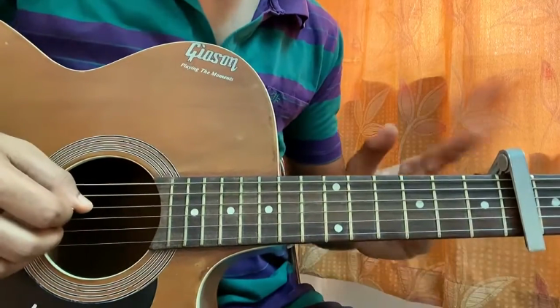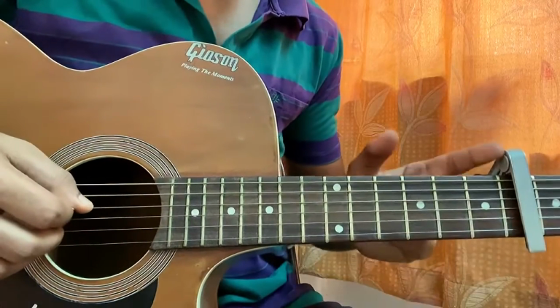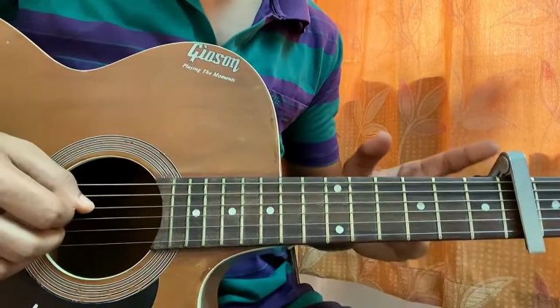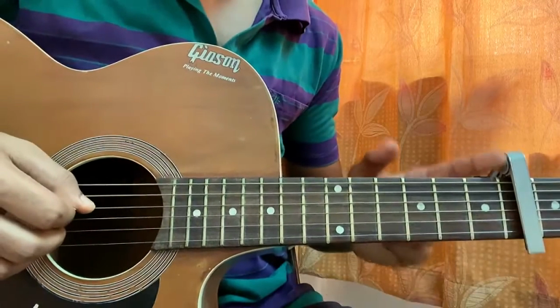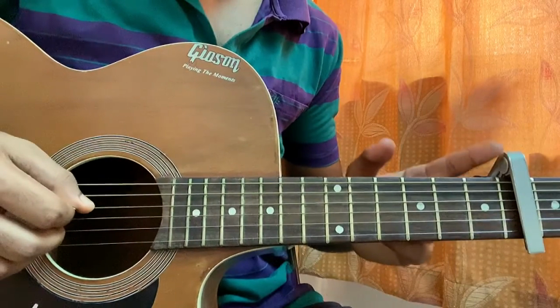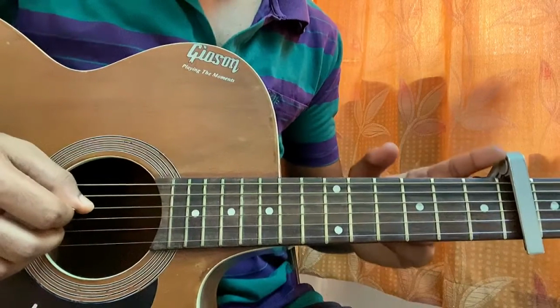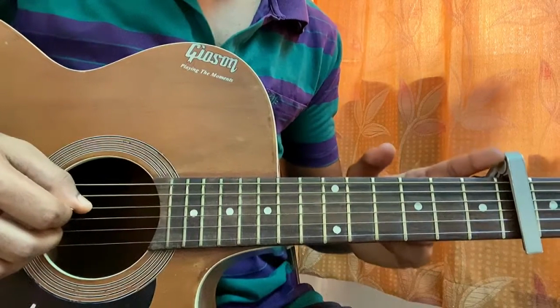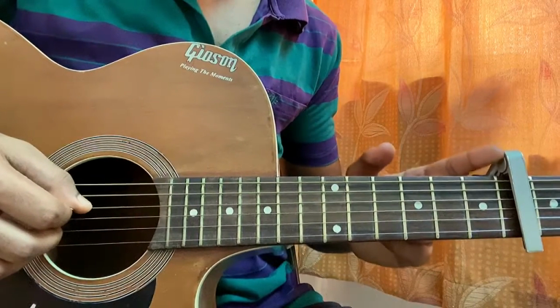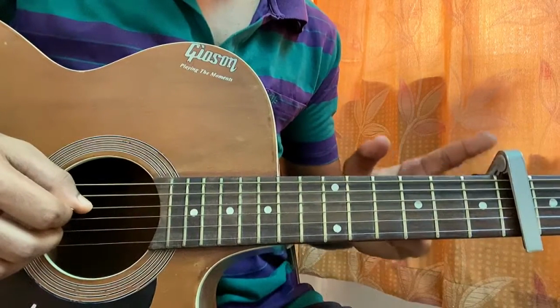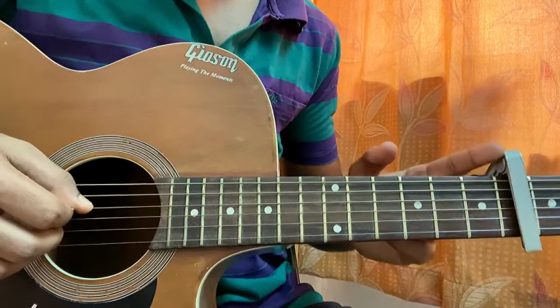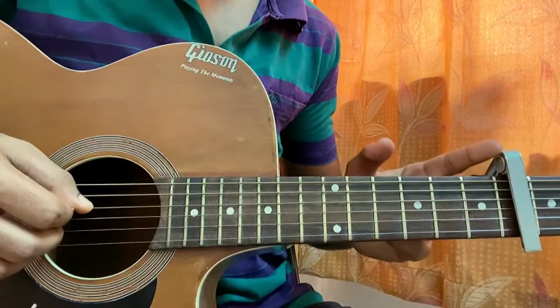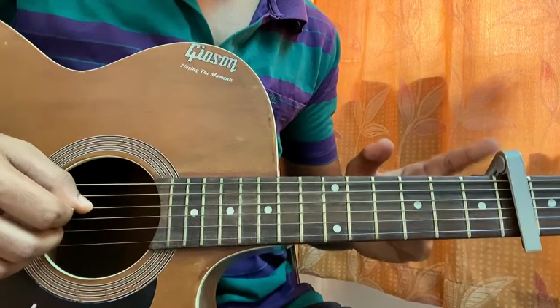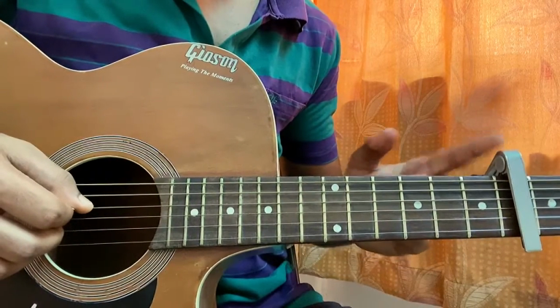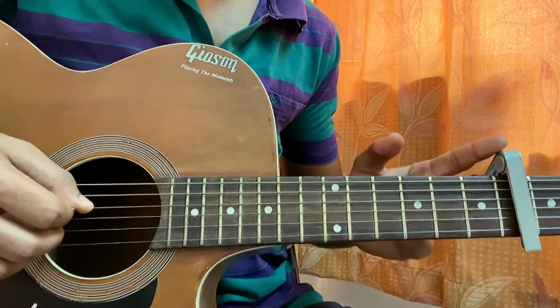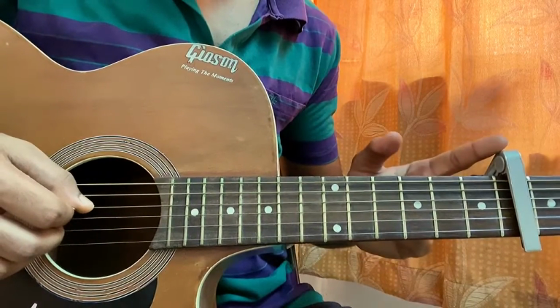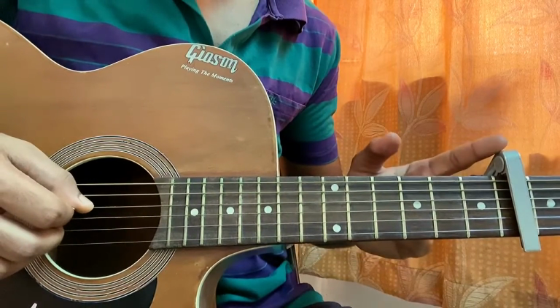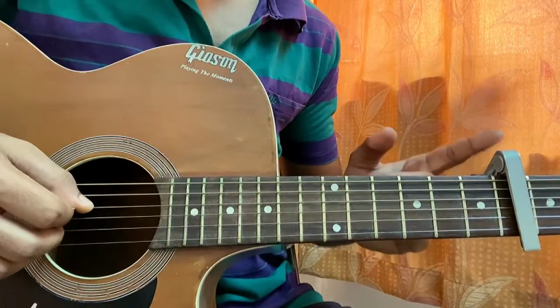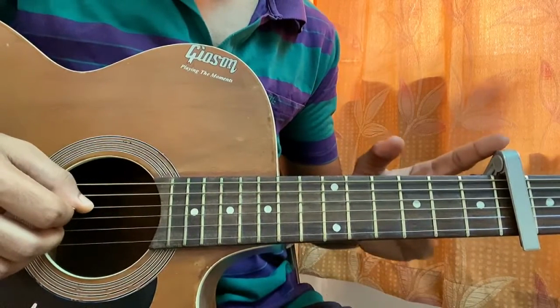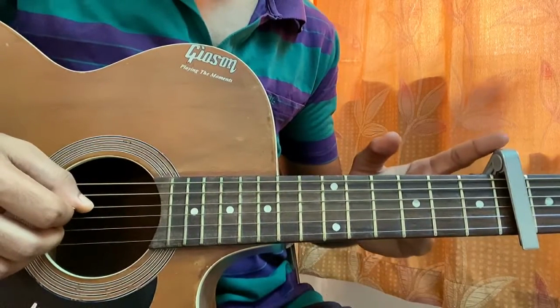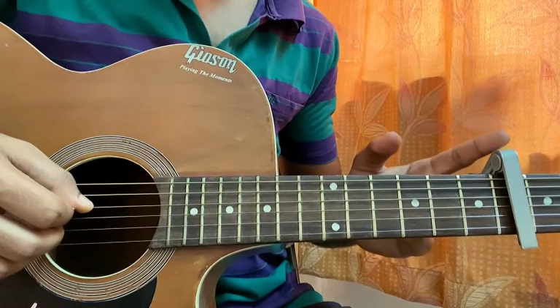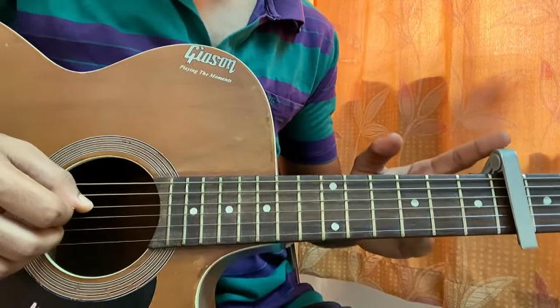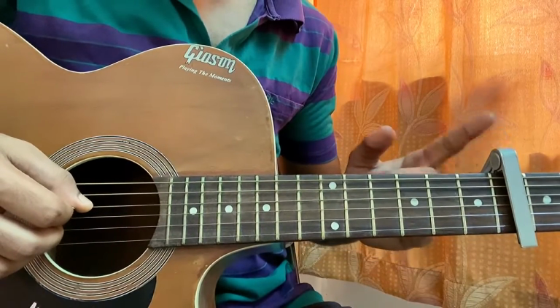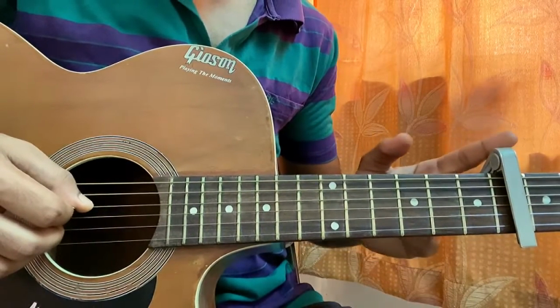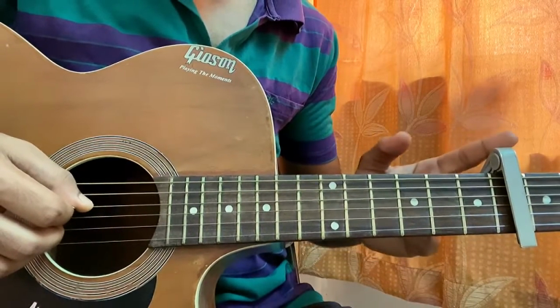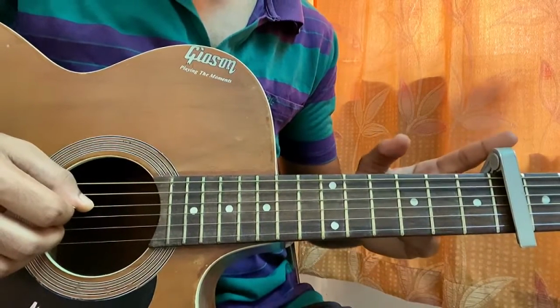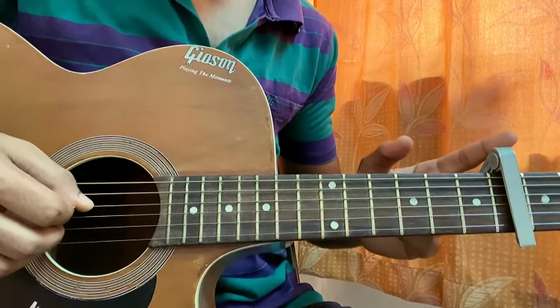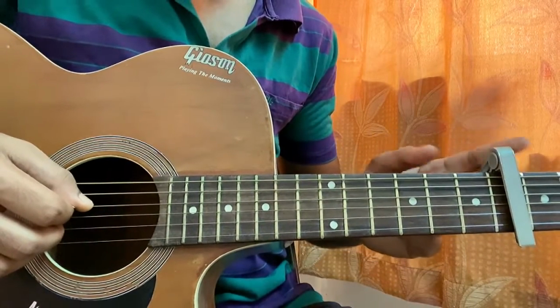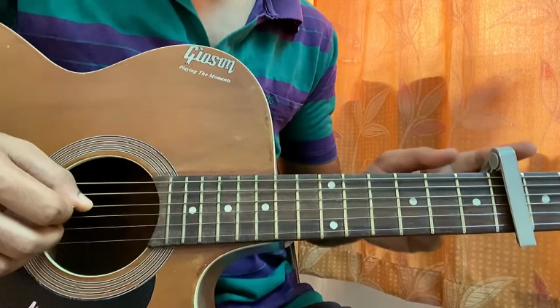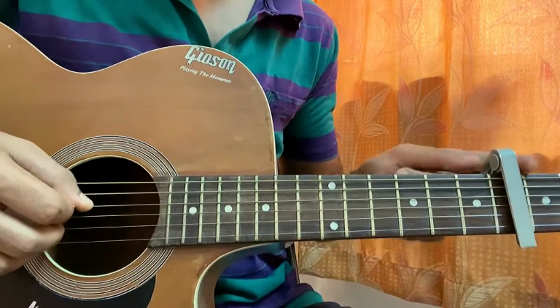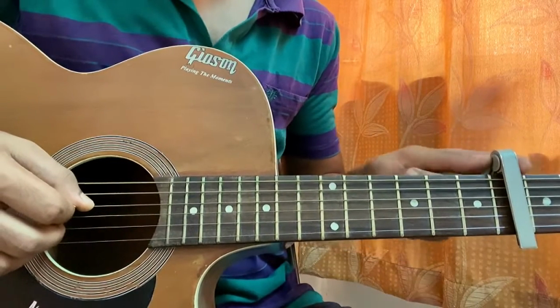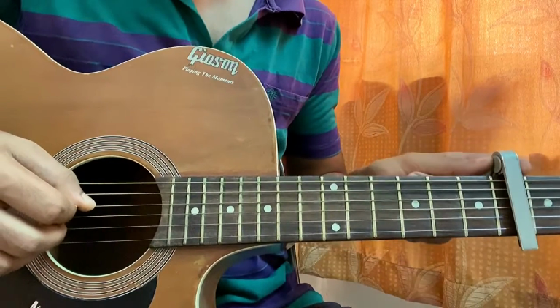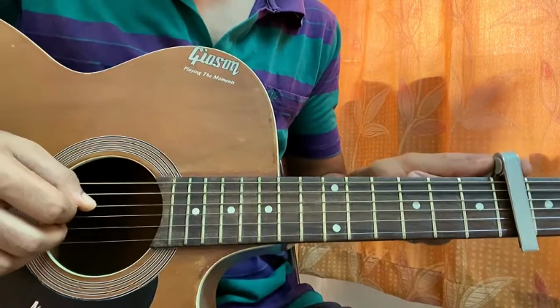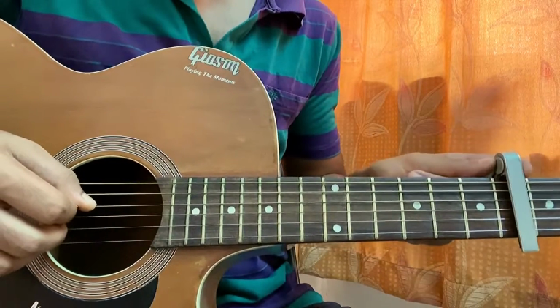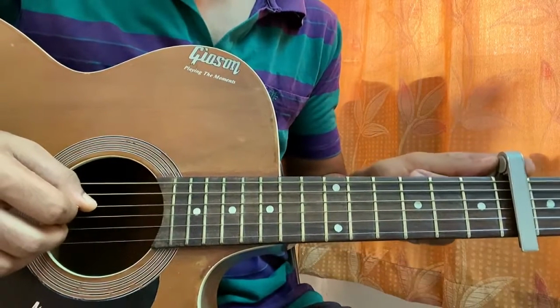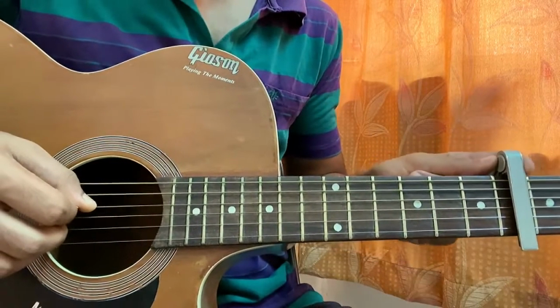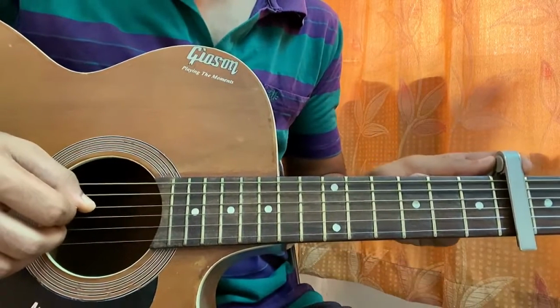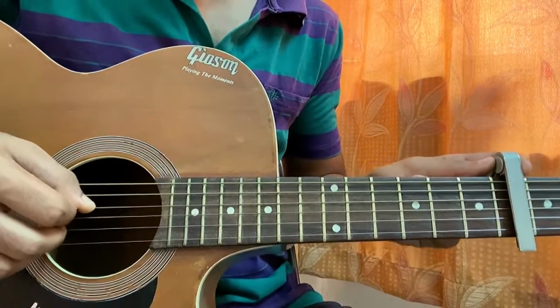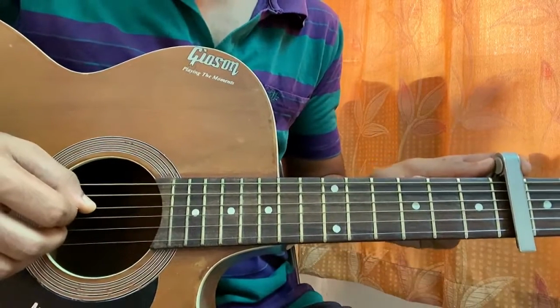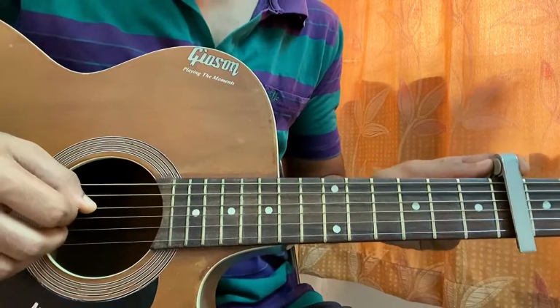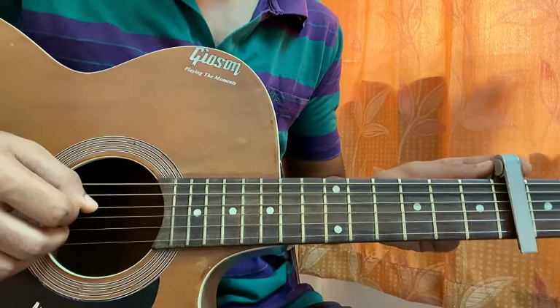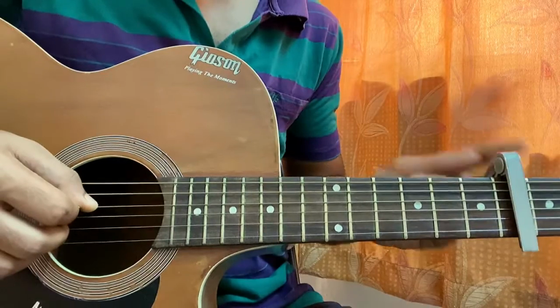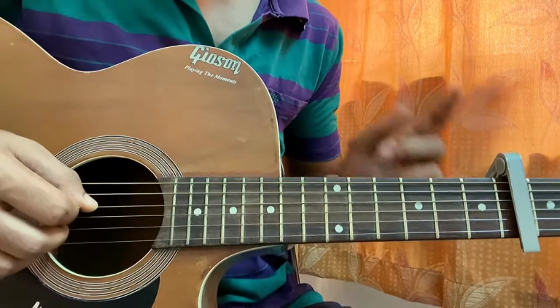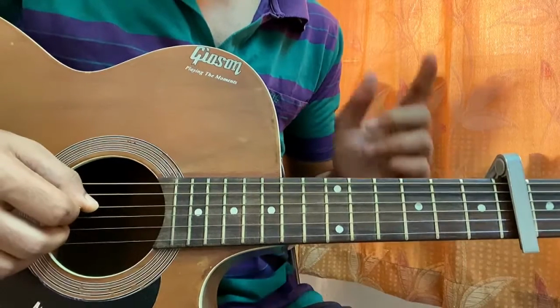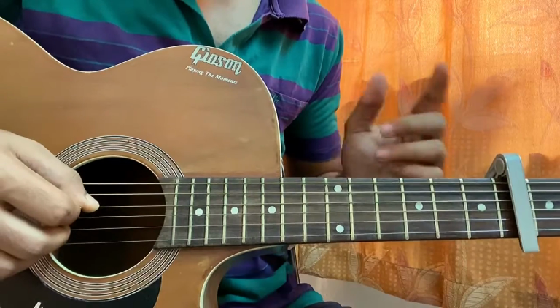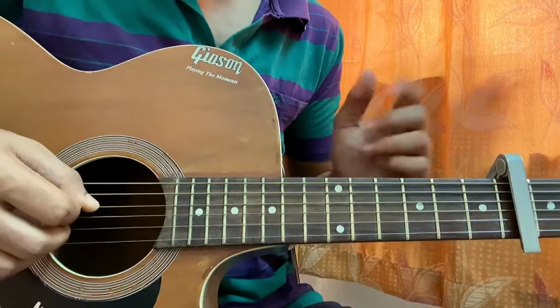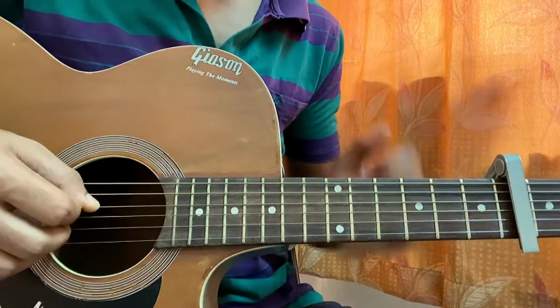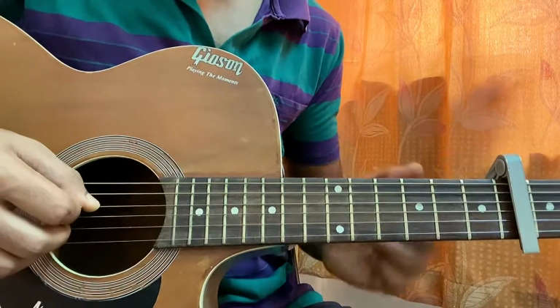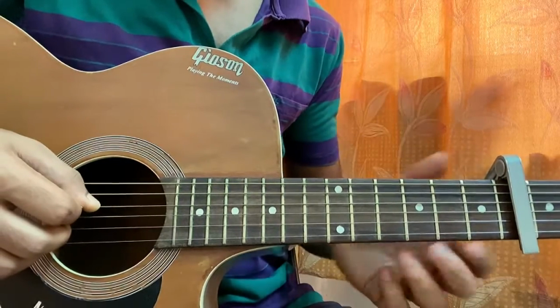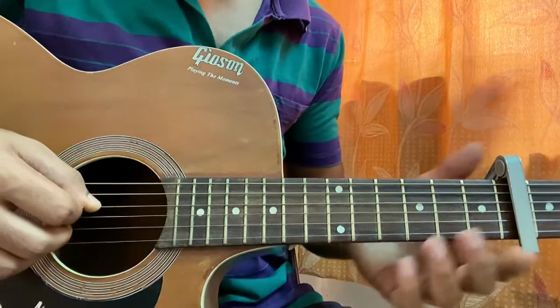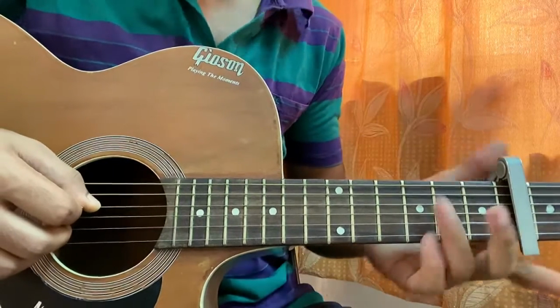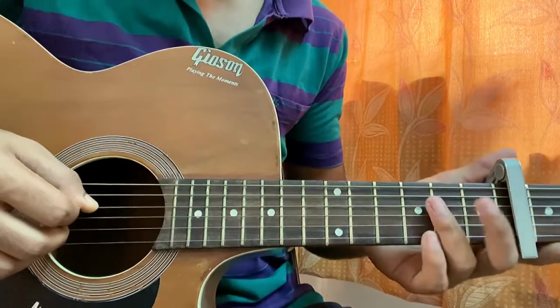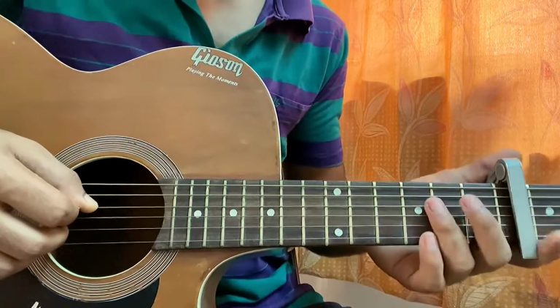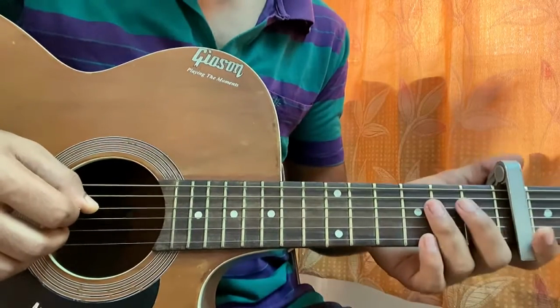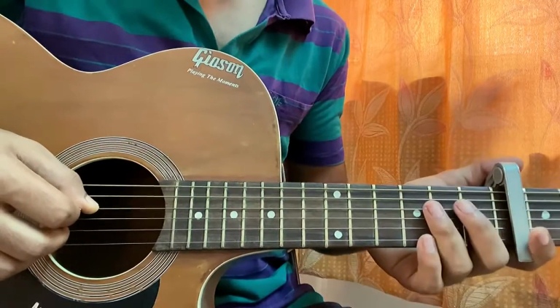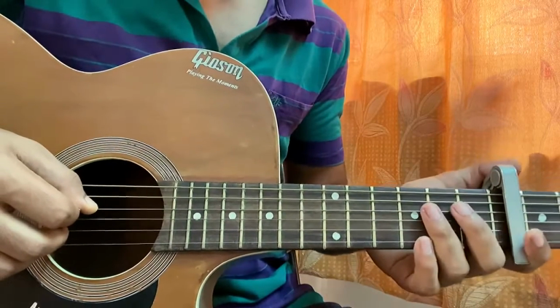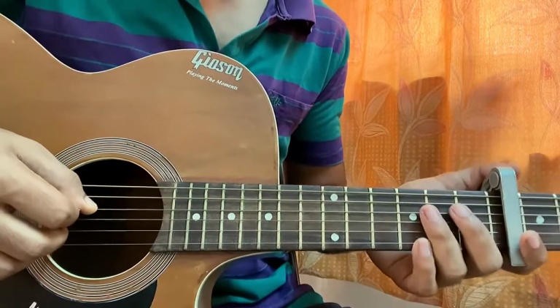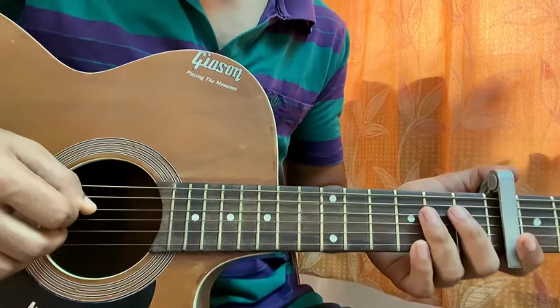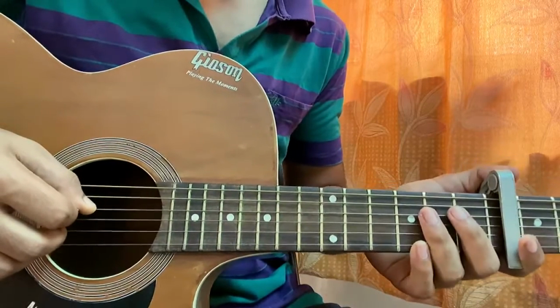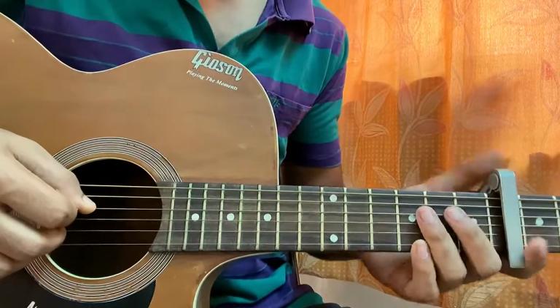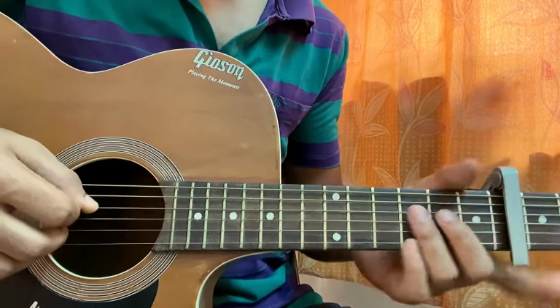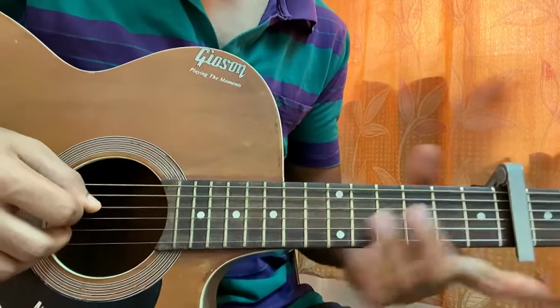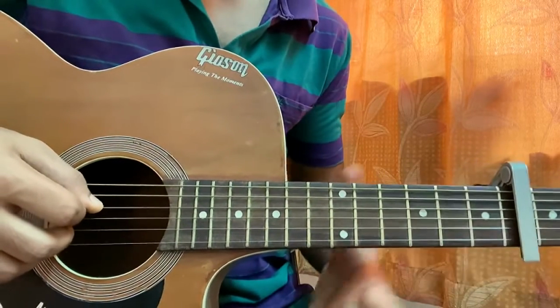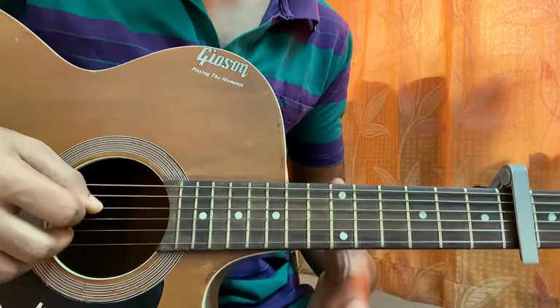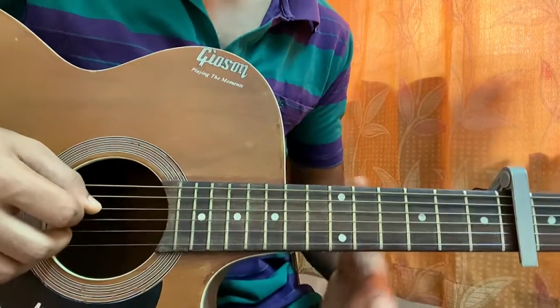For this song, we got the capo on the 6th fret, so yeah, it's a little bit high. The capo is on the 6th fret and we don't have to play any barre chords because the chords will be super easy.